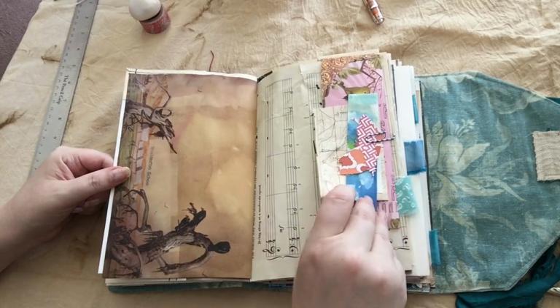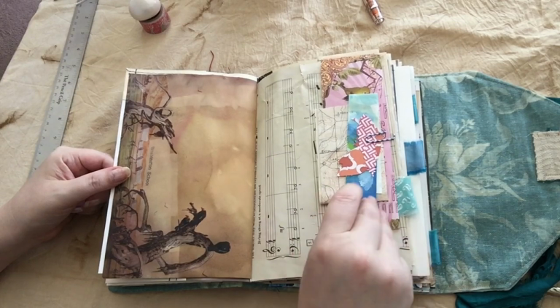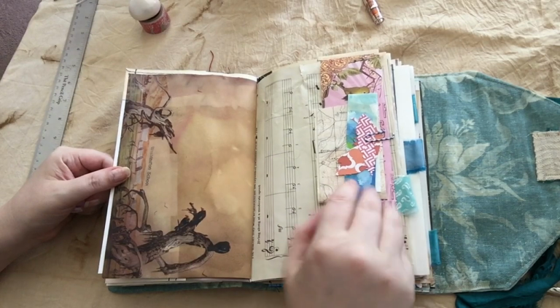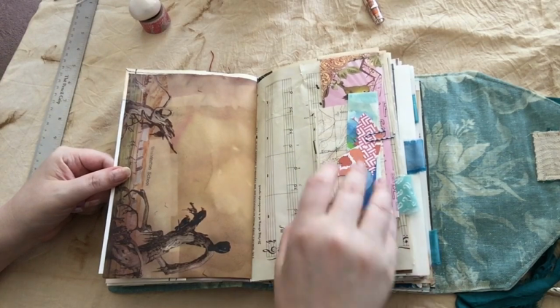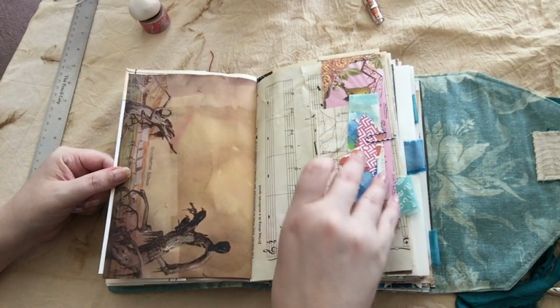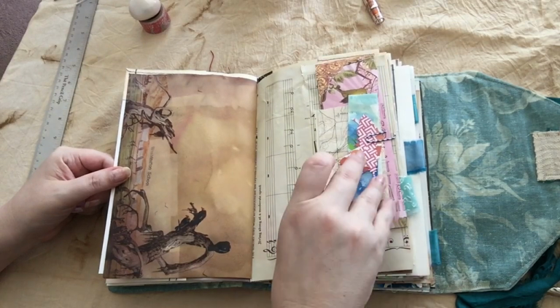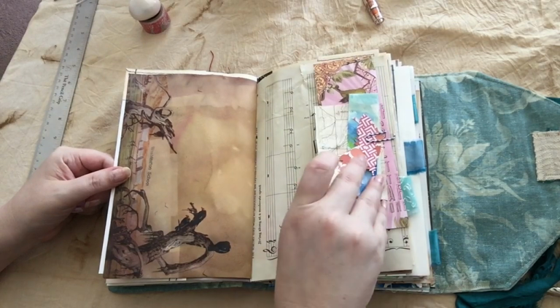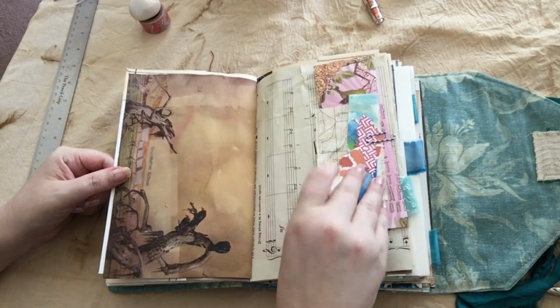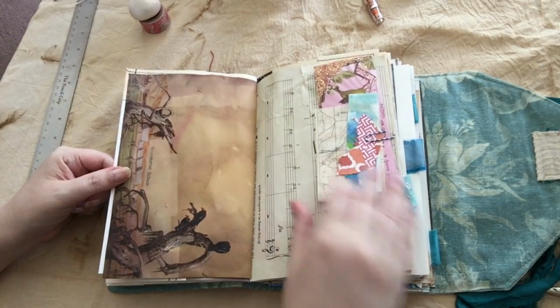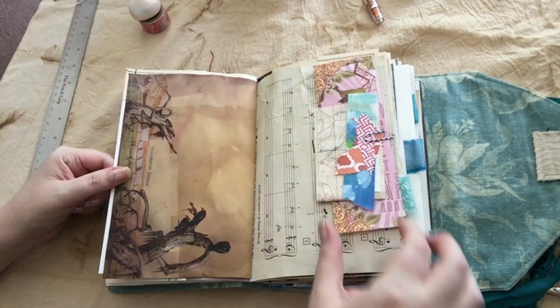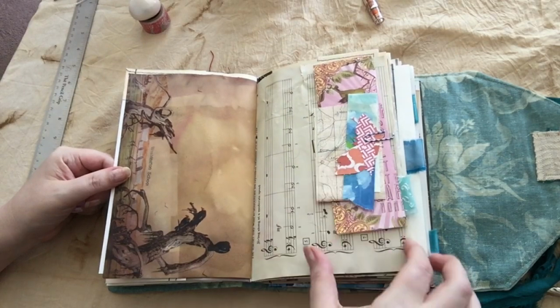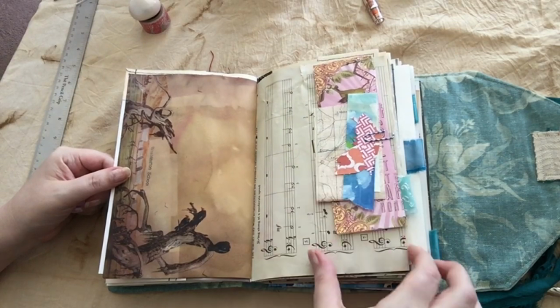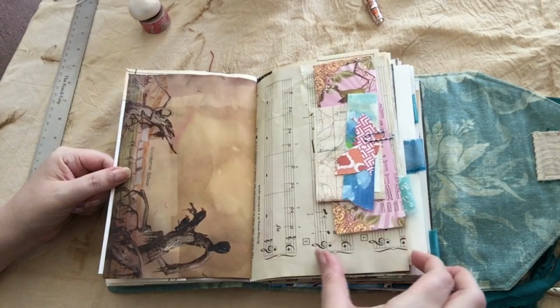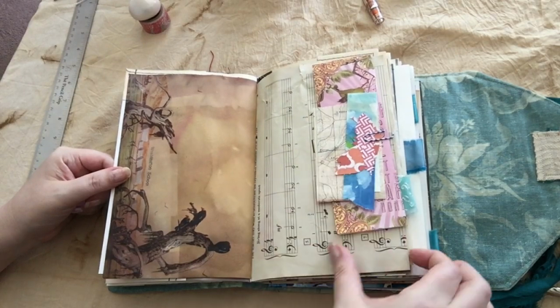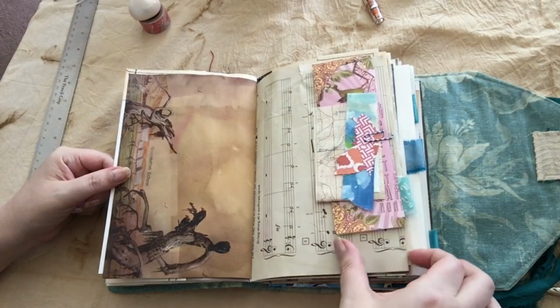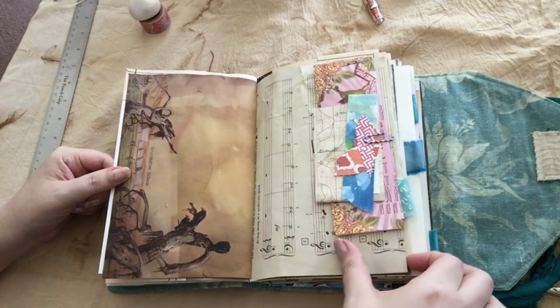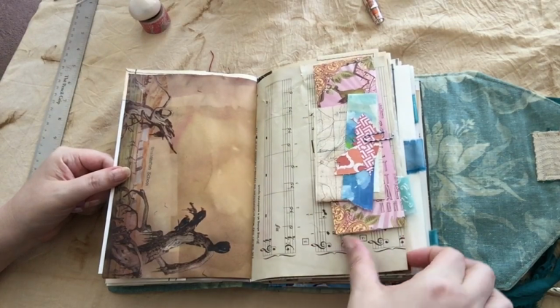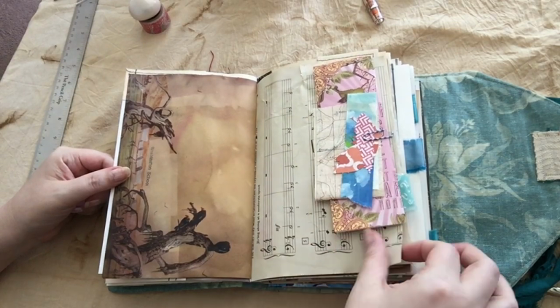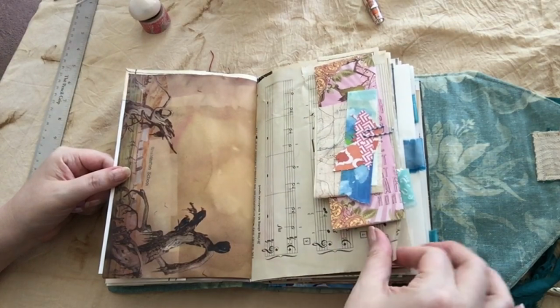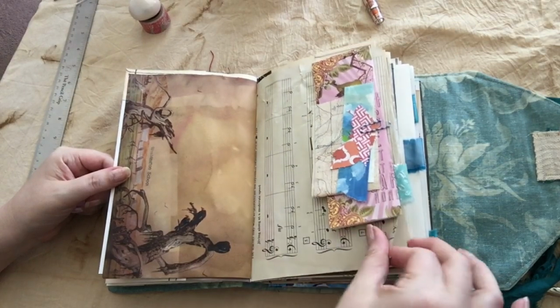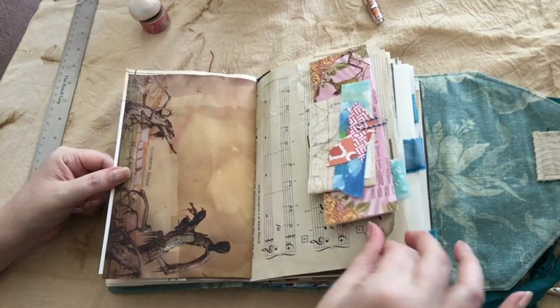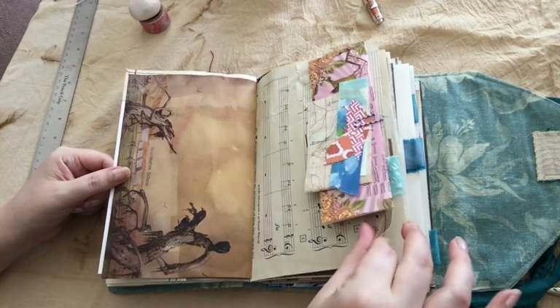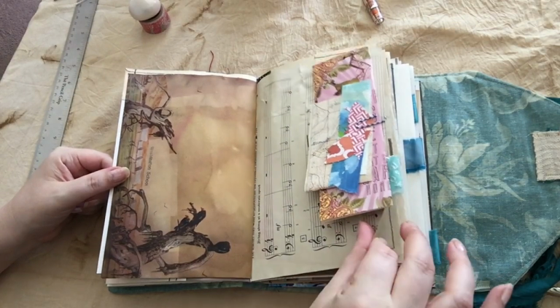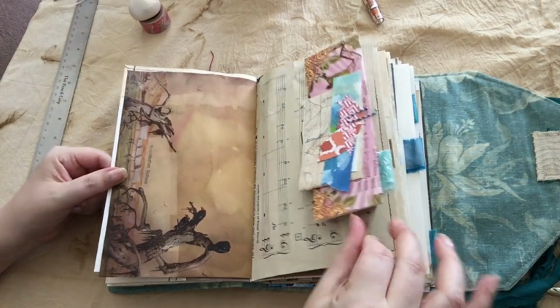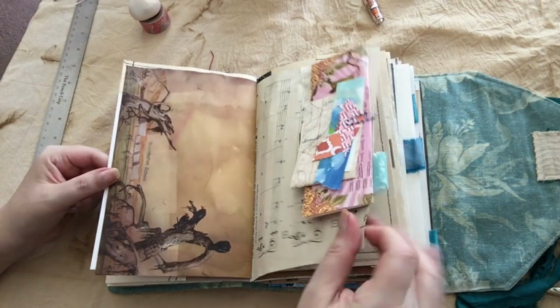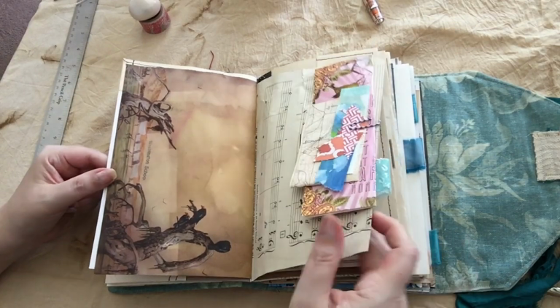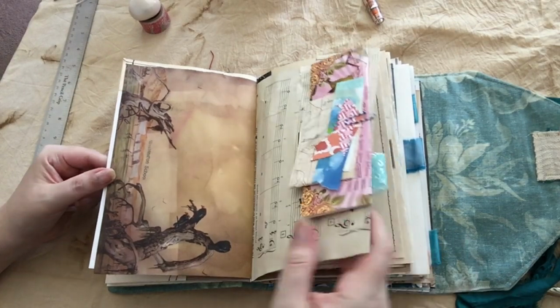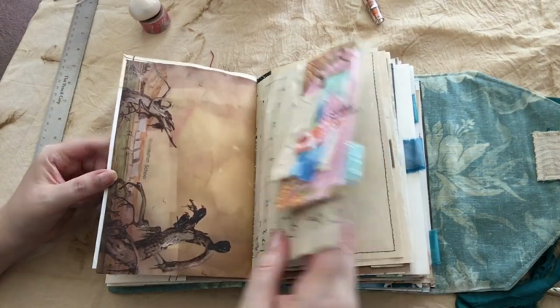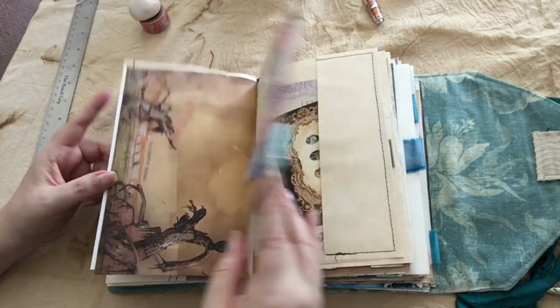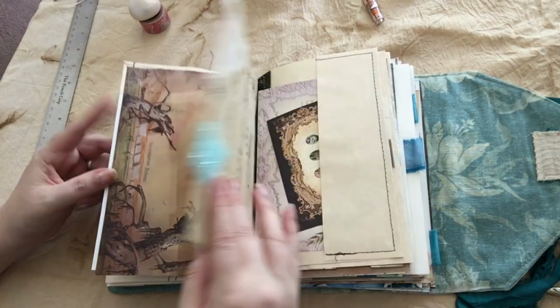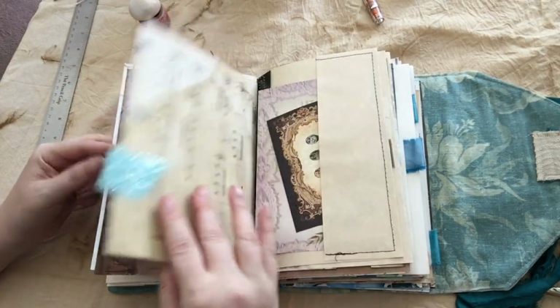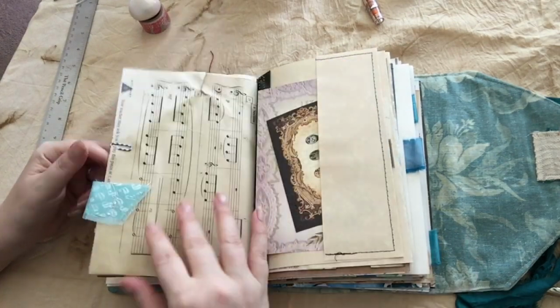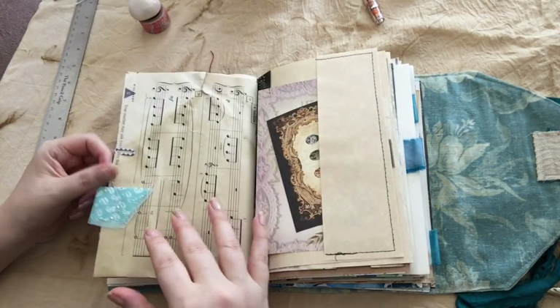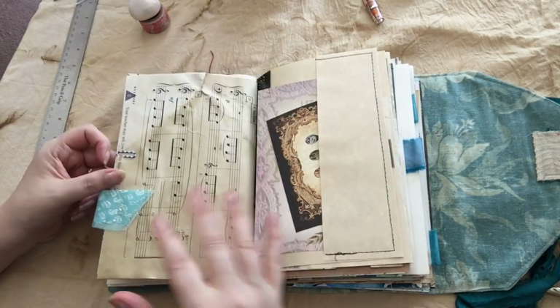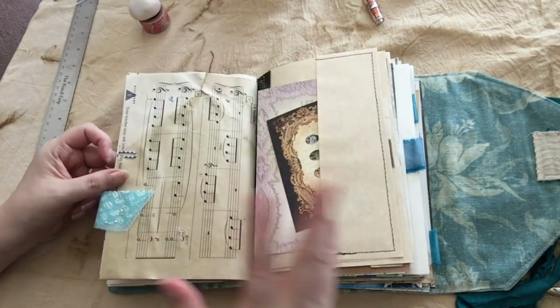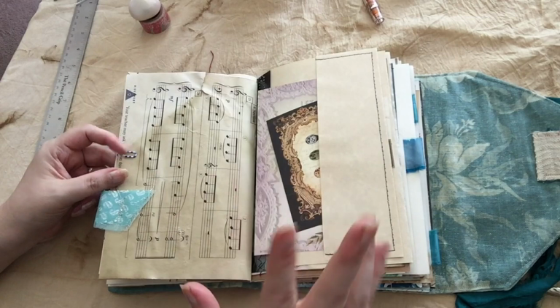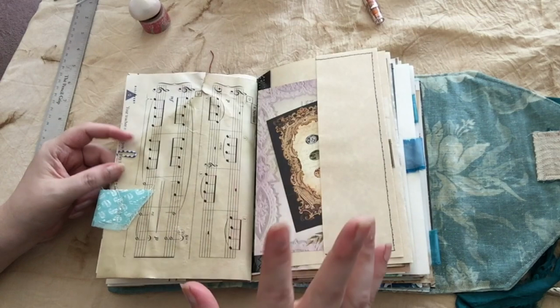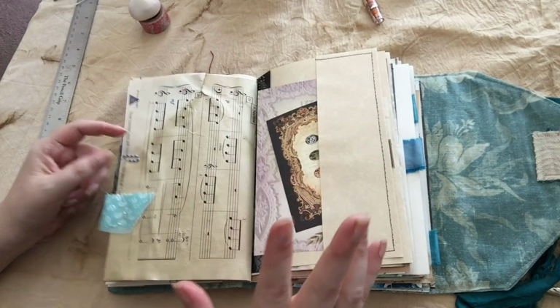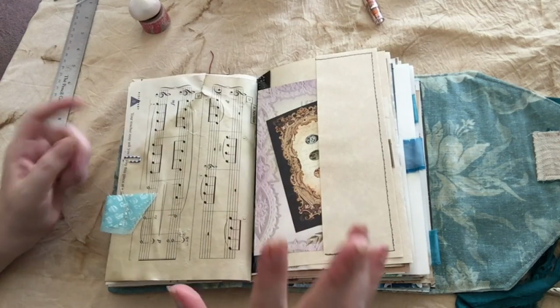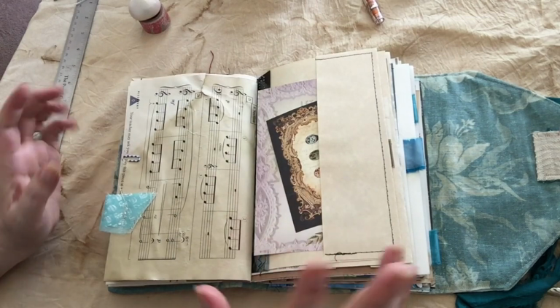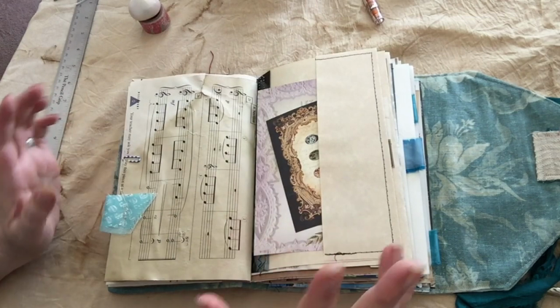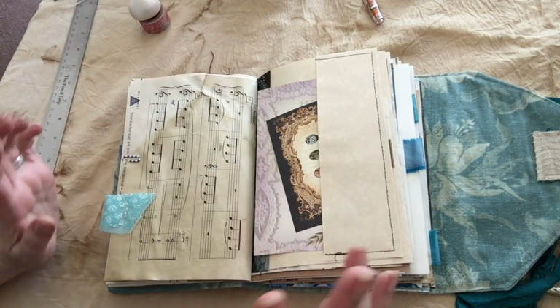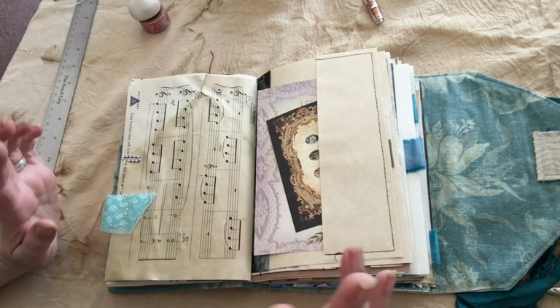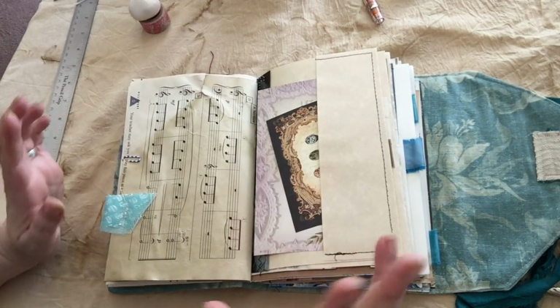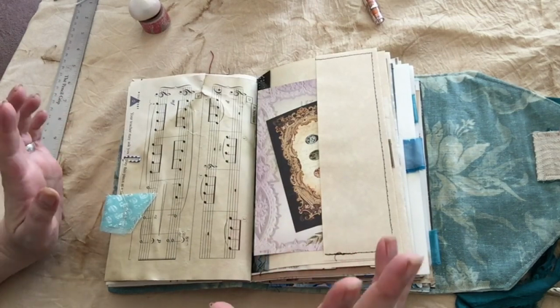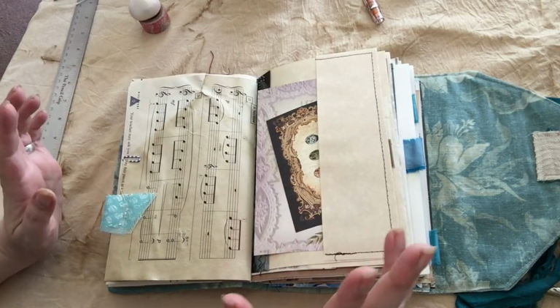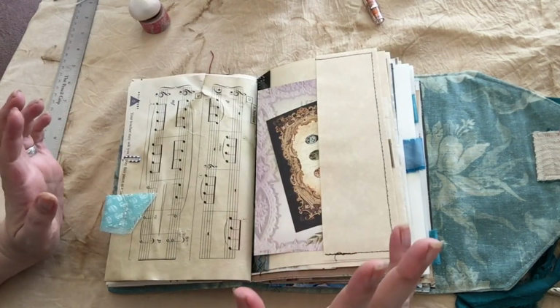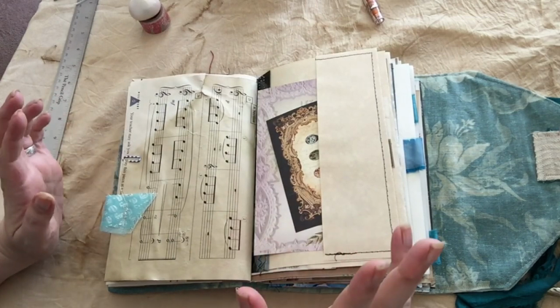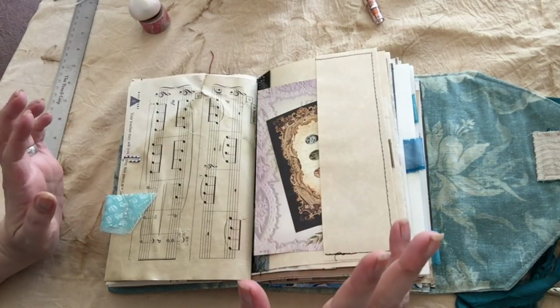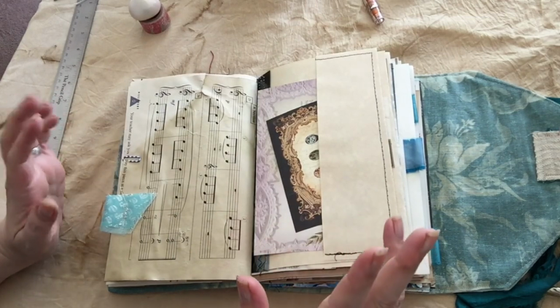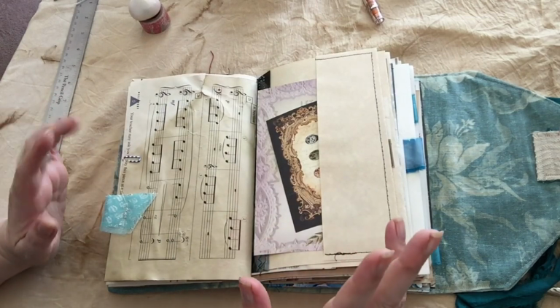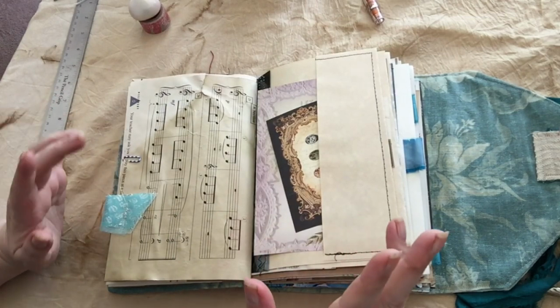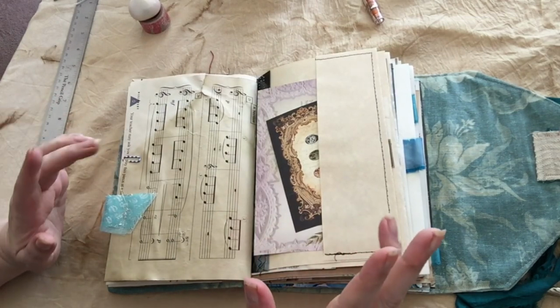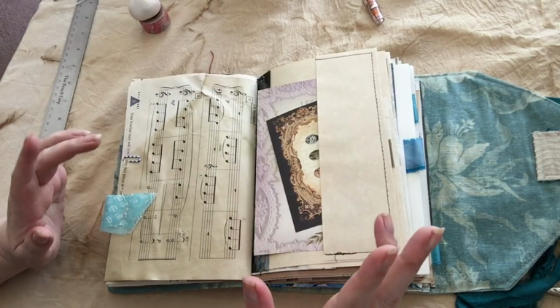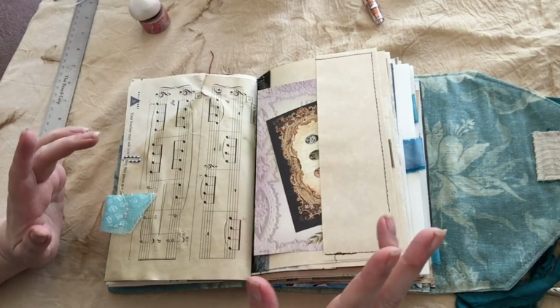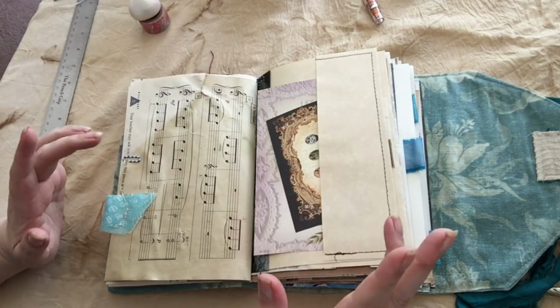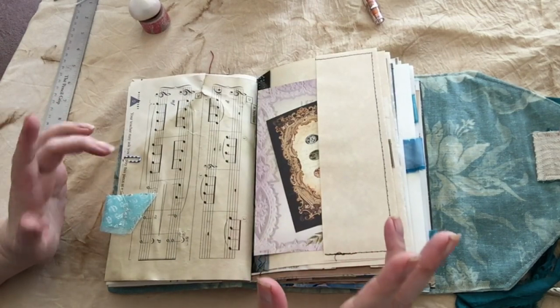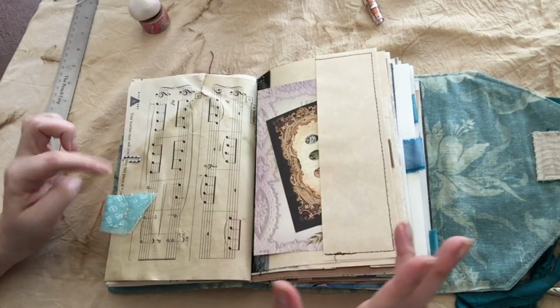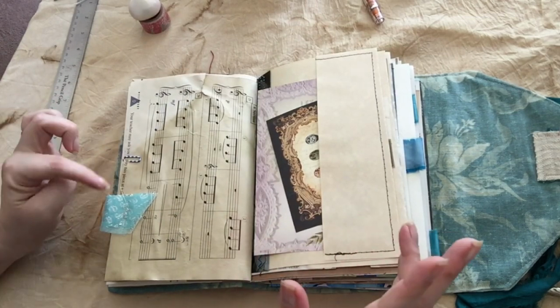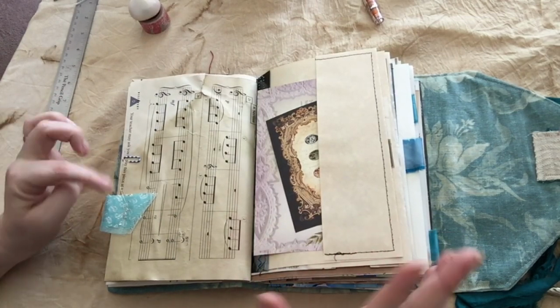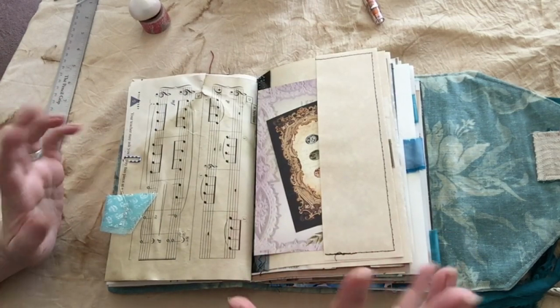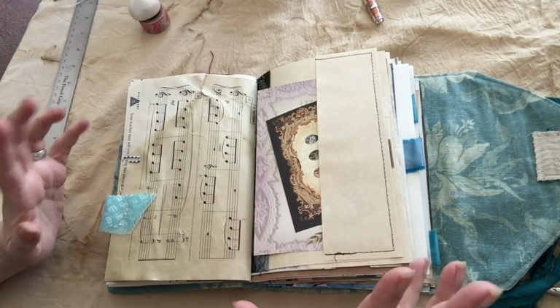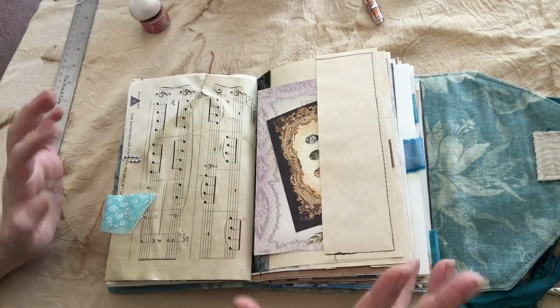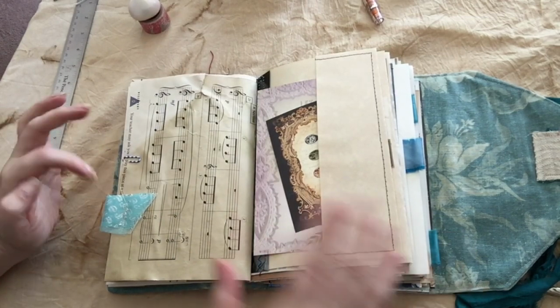Another big pile of stuff you can use. I used a lot of vintage music in this. For some reason, music and birds go together — I think because of birdsong.